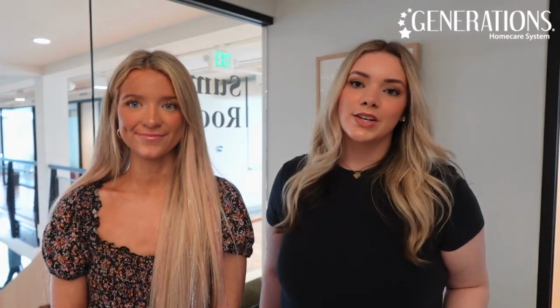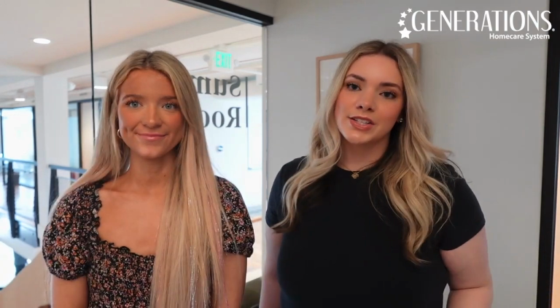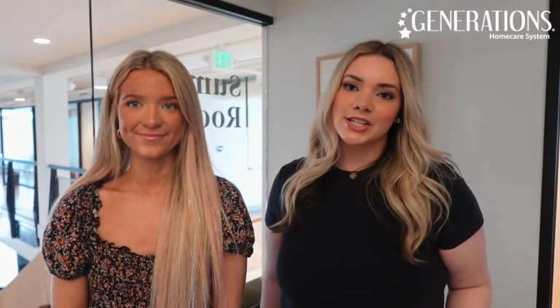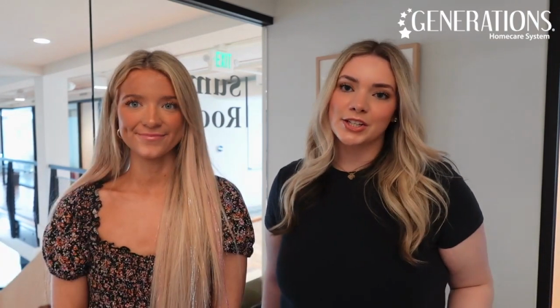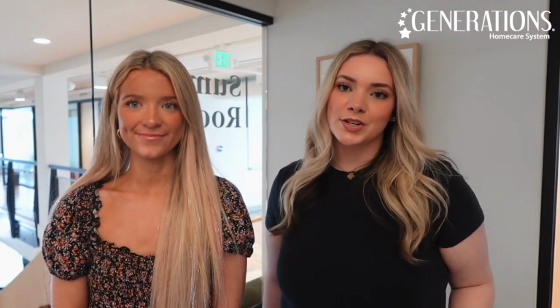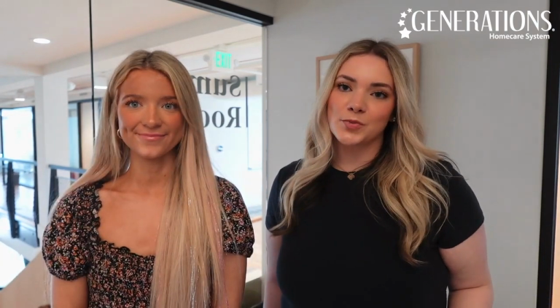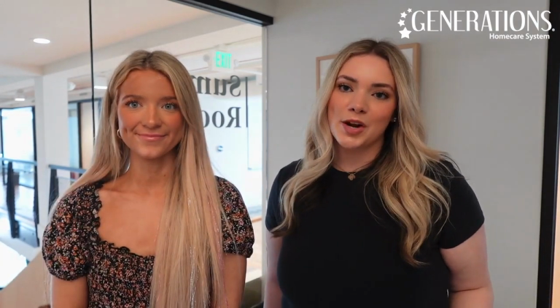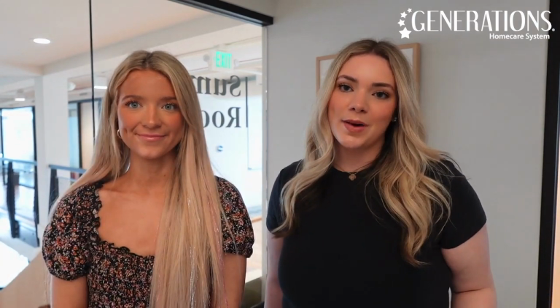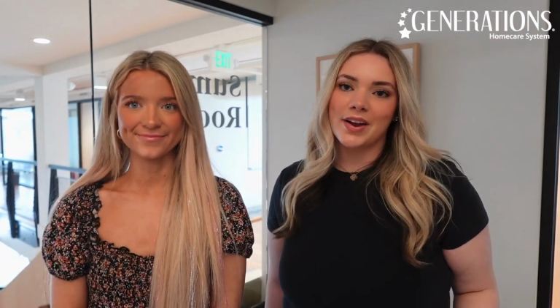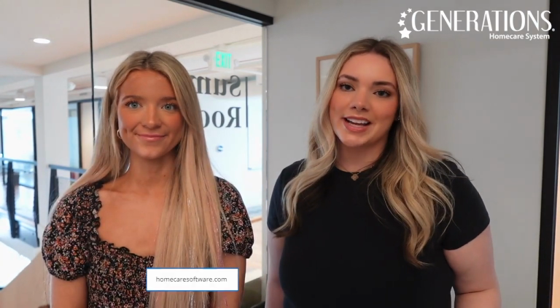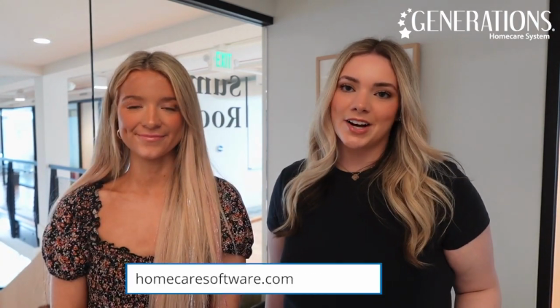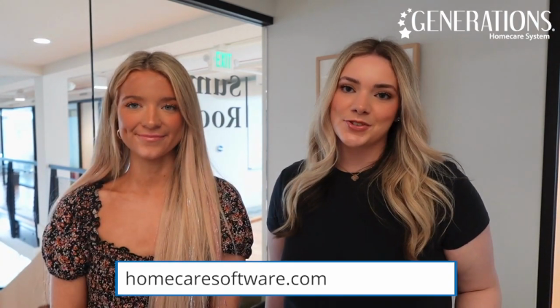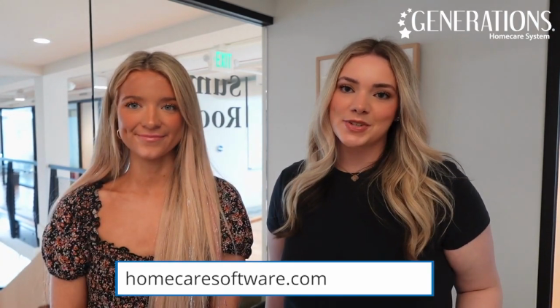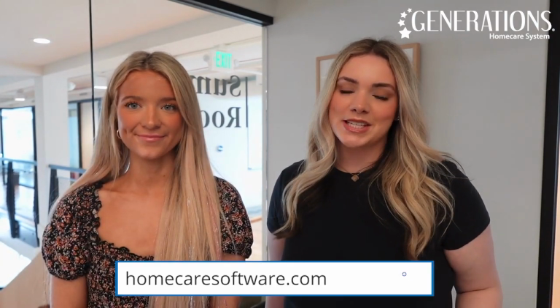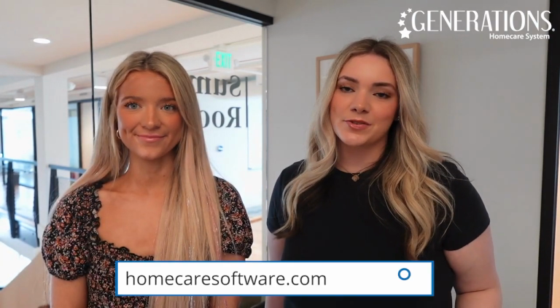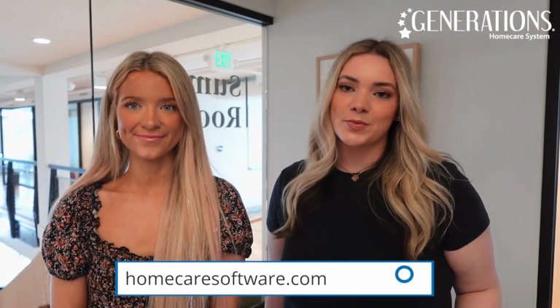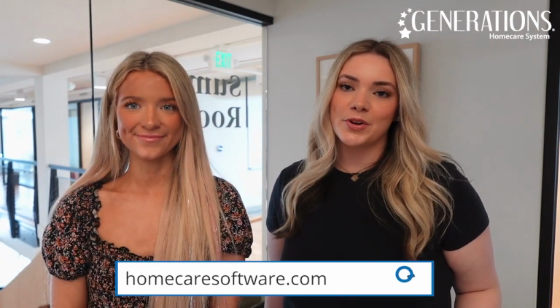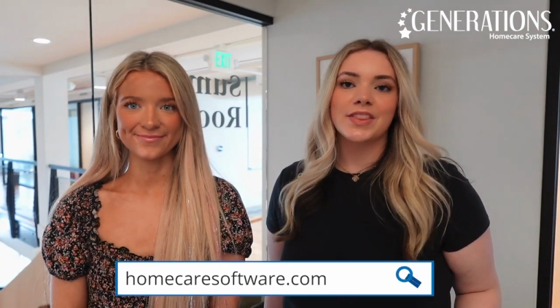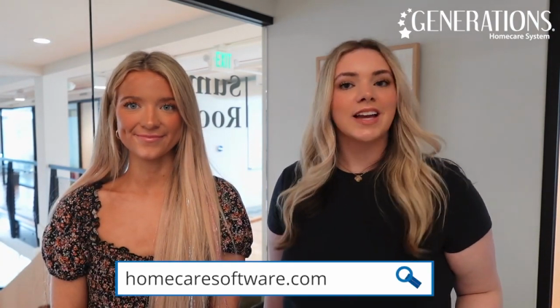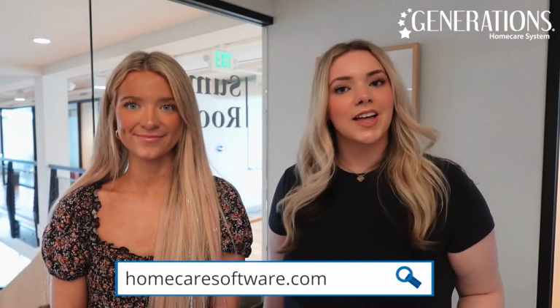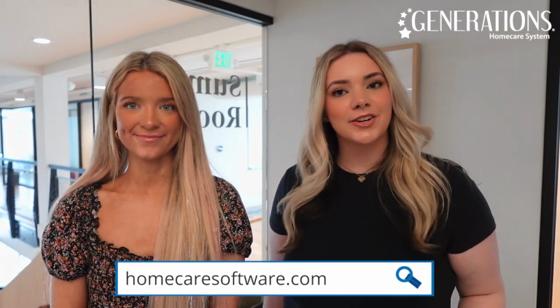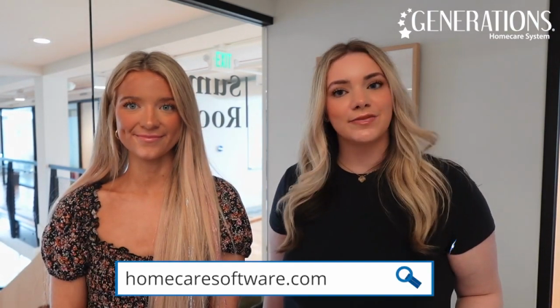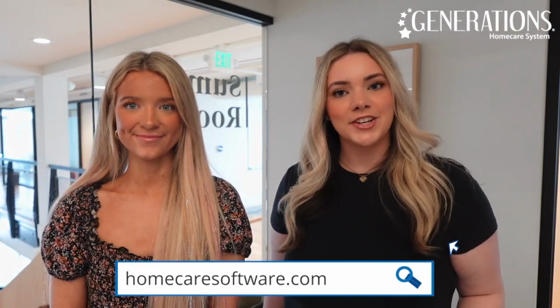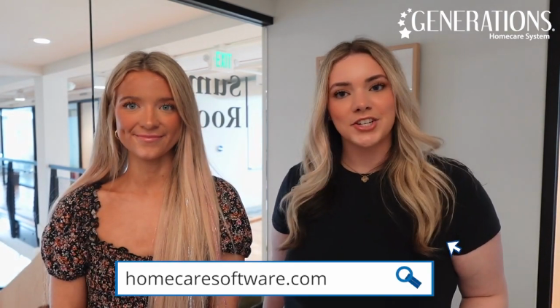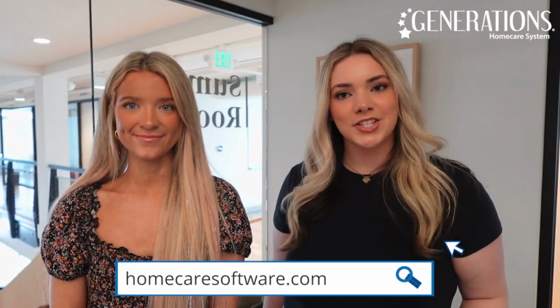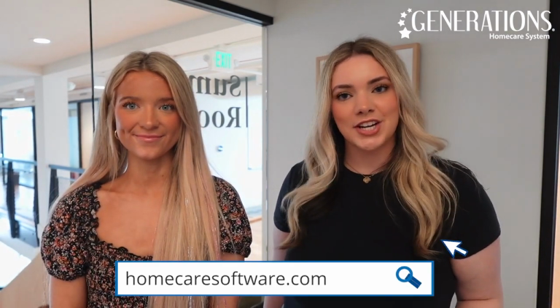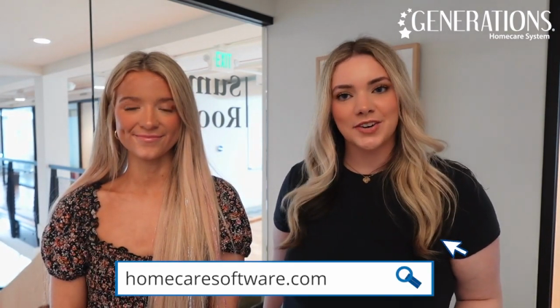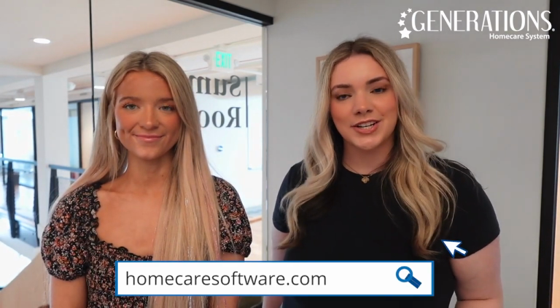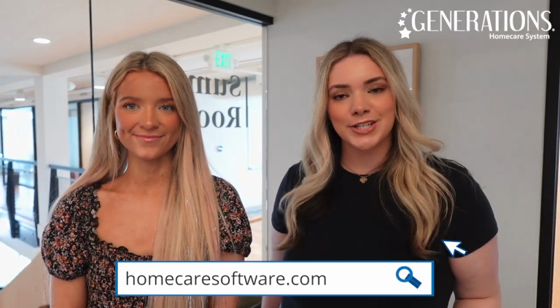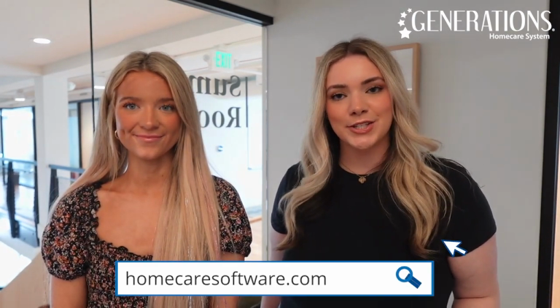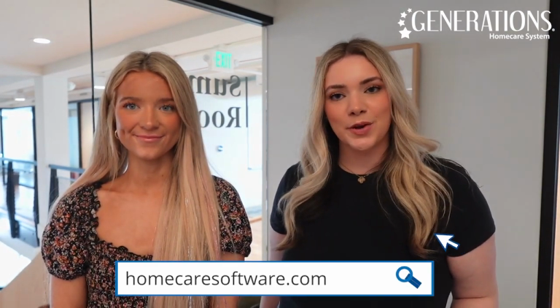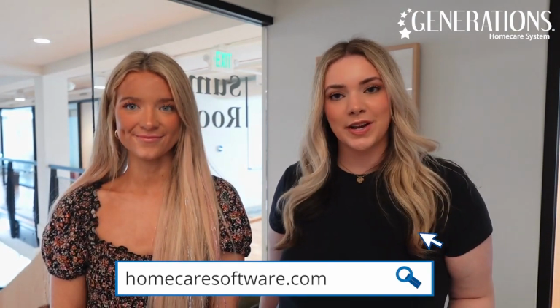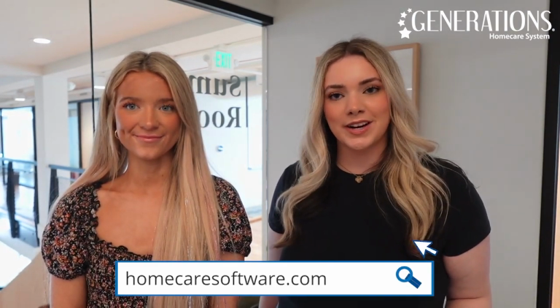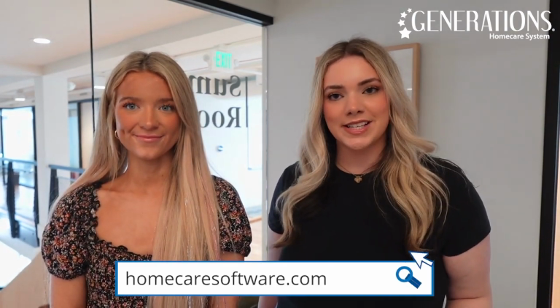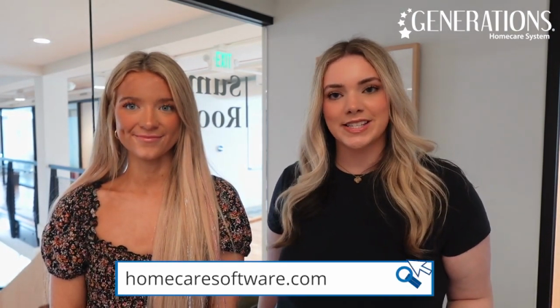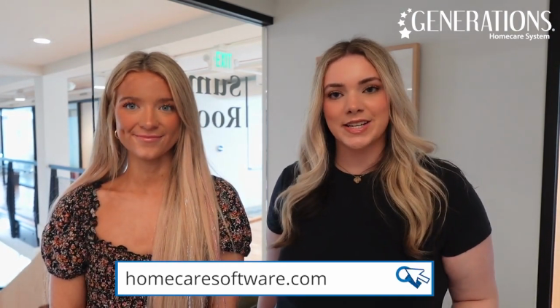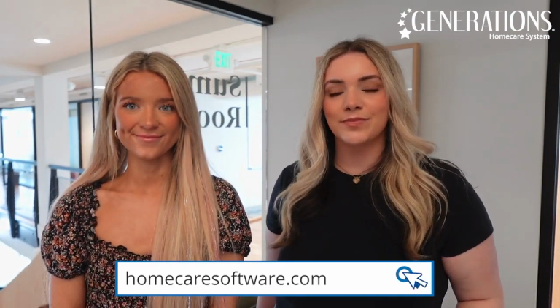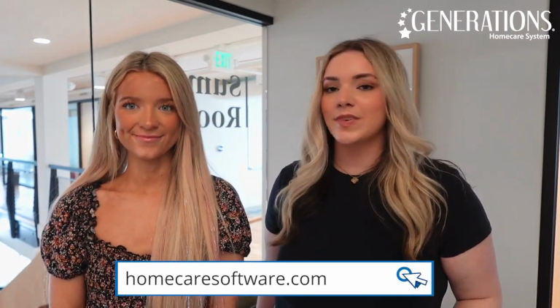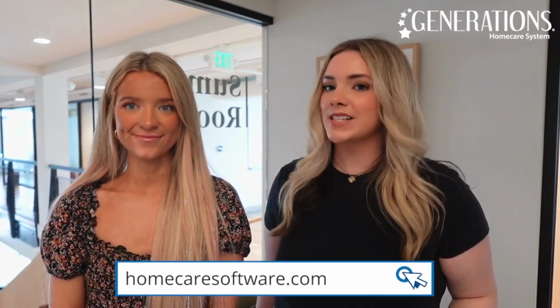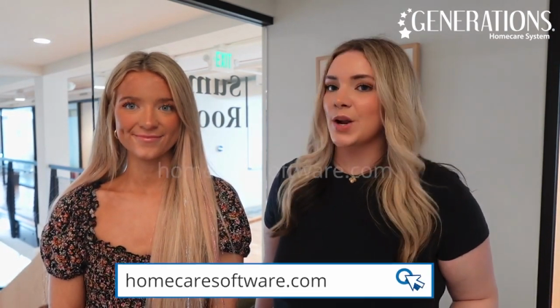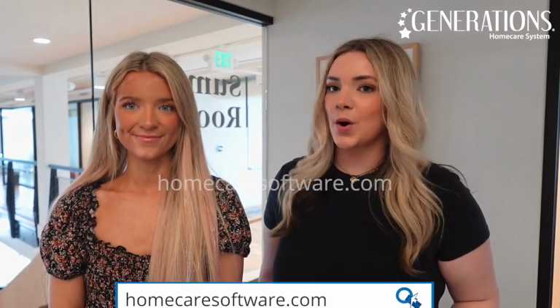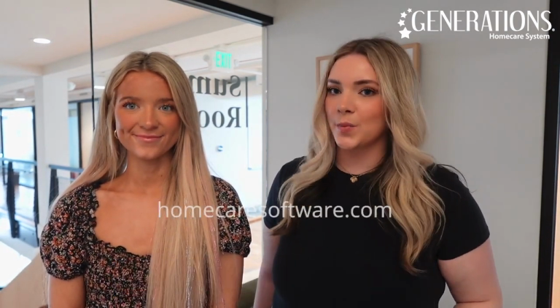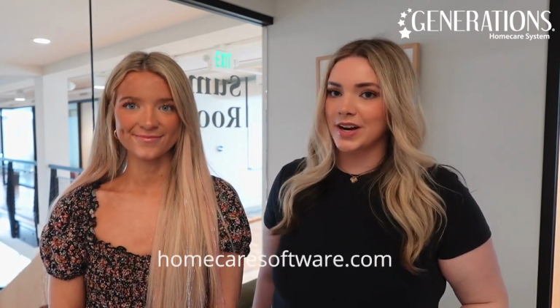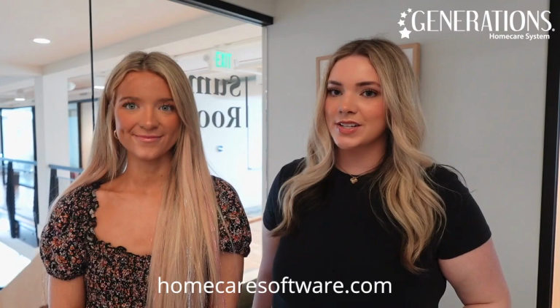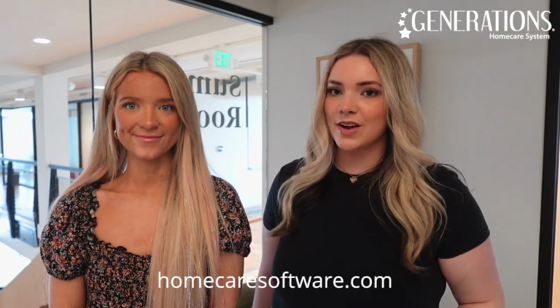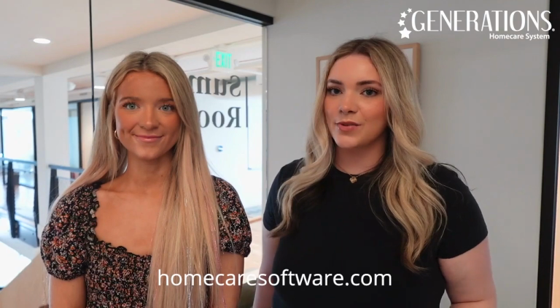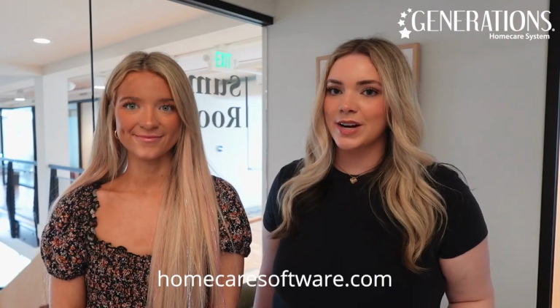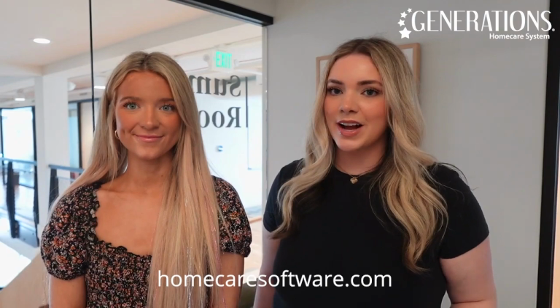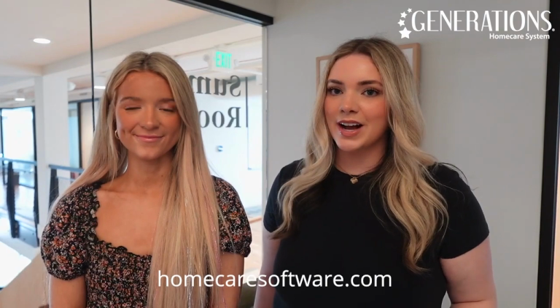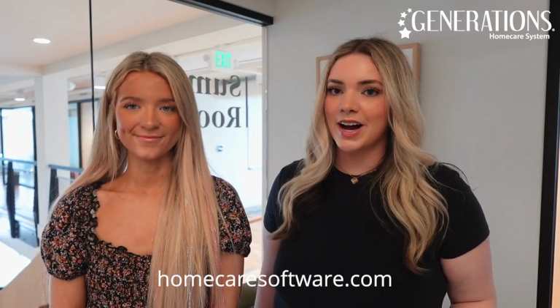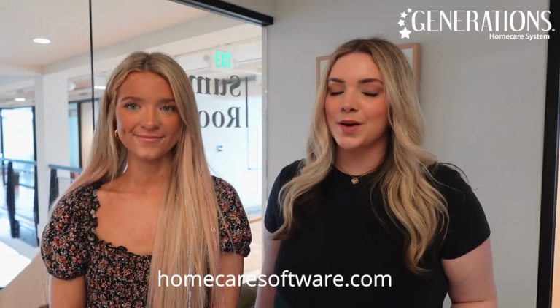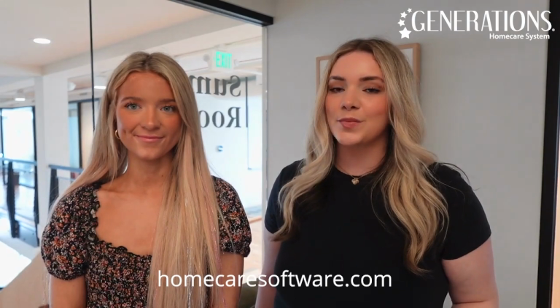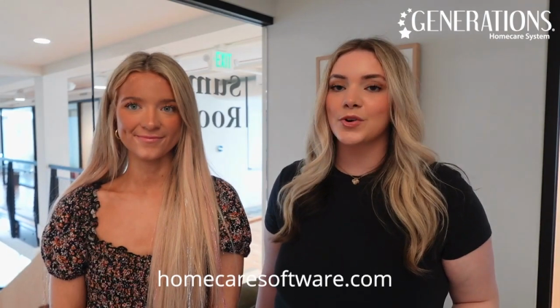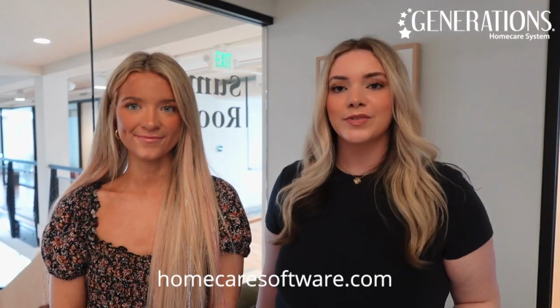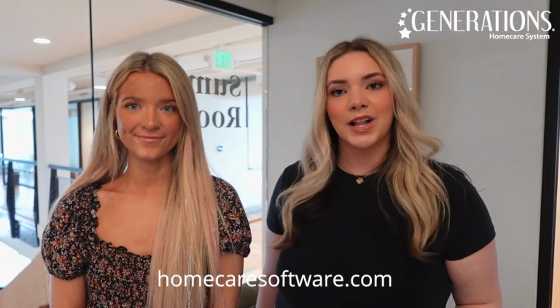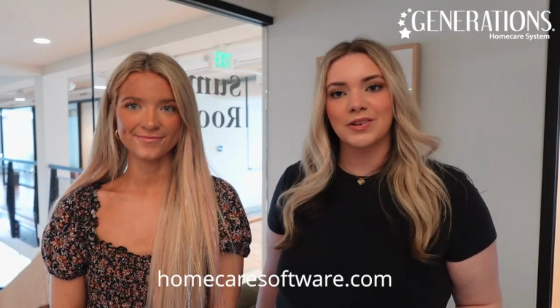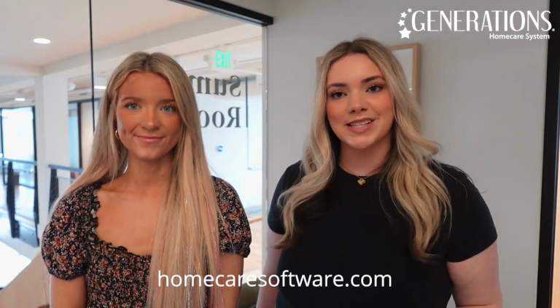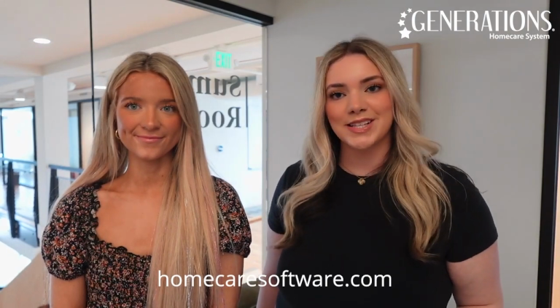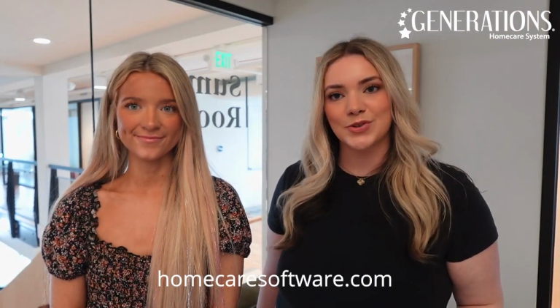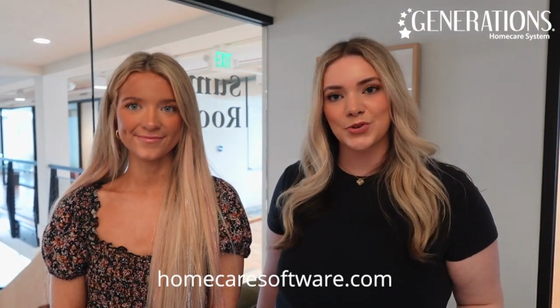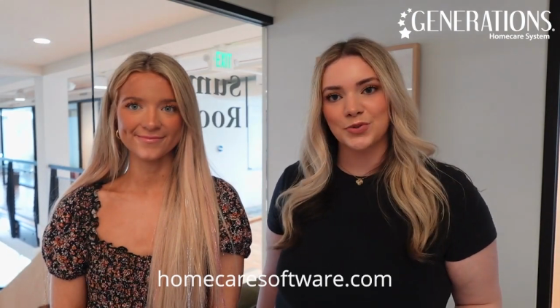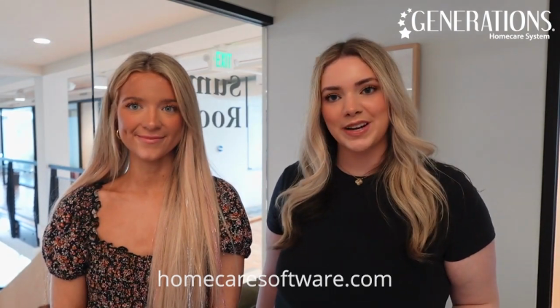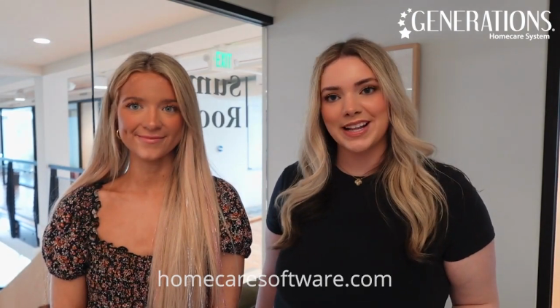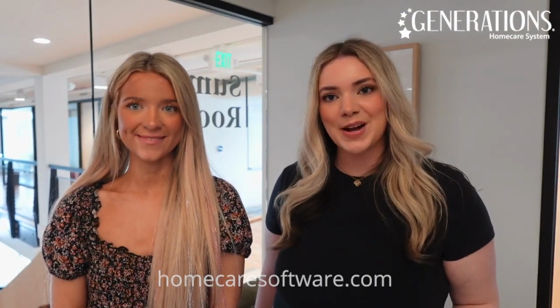To learn more about Accounts Receivable and the other features in Generations Home Care System, visit homecaresoftware.com or follow us on social media.